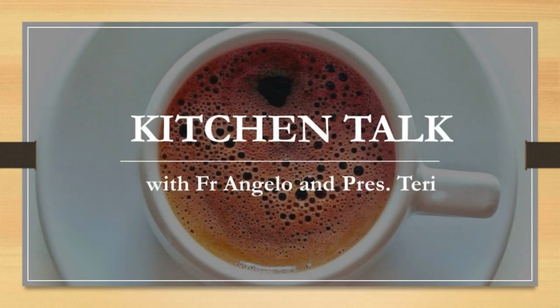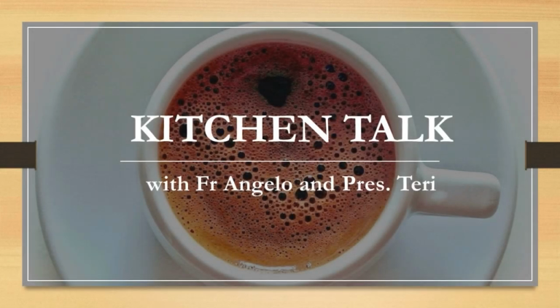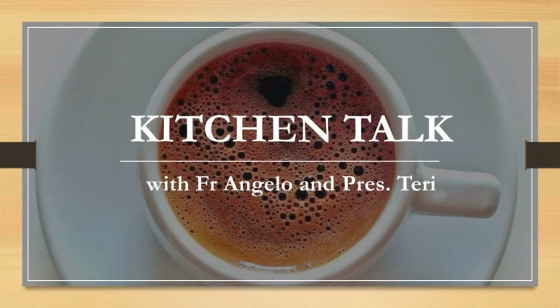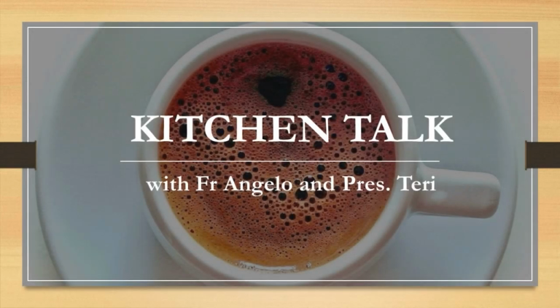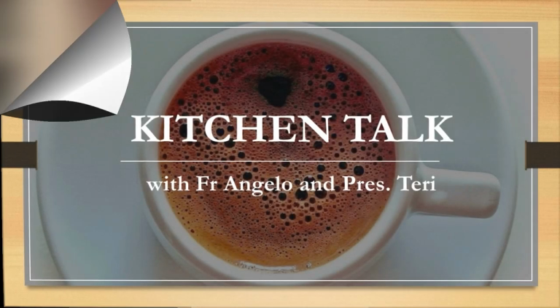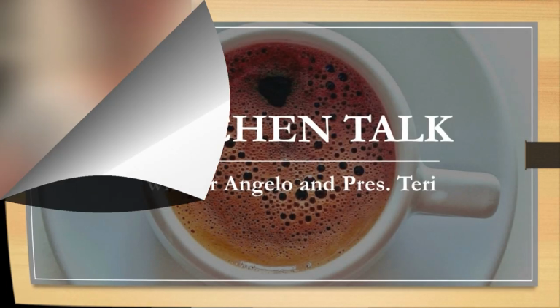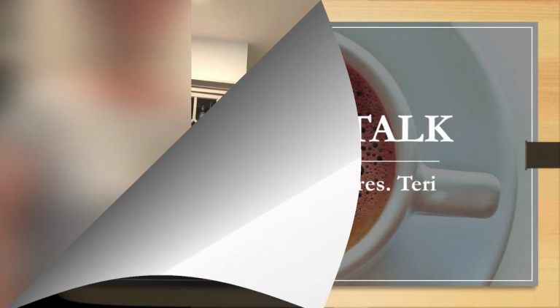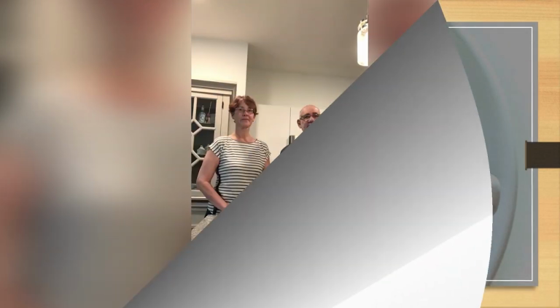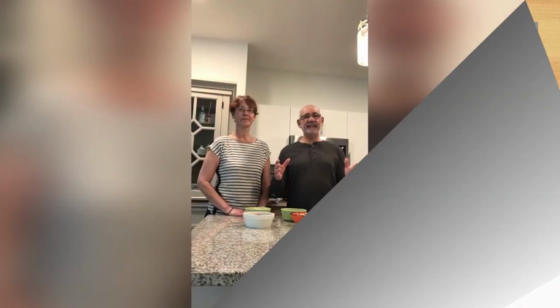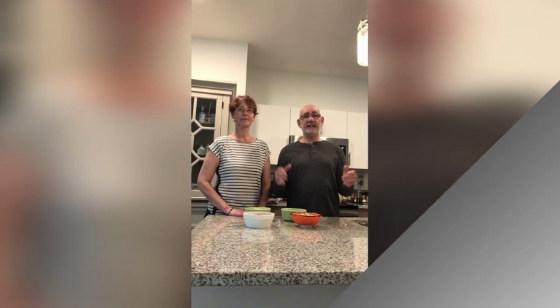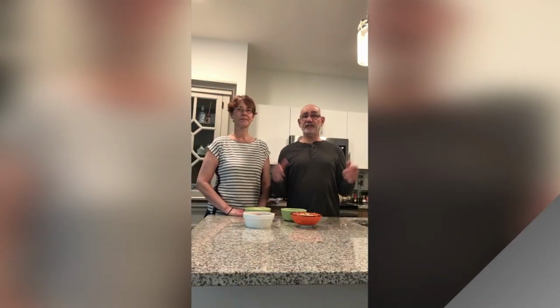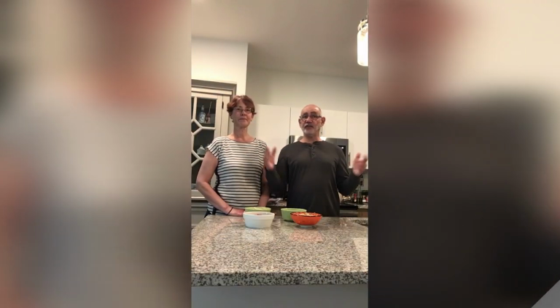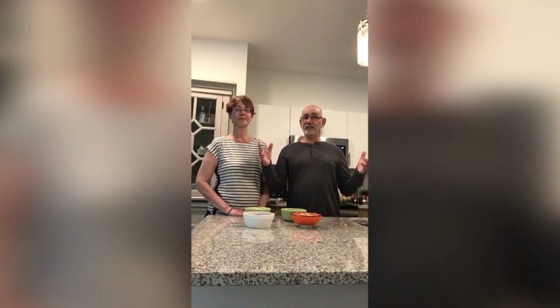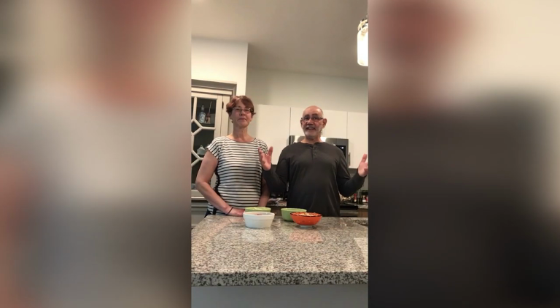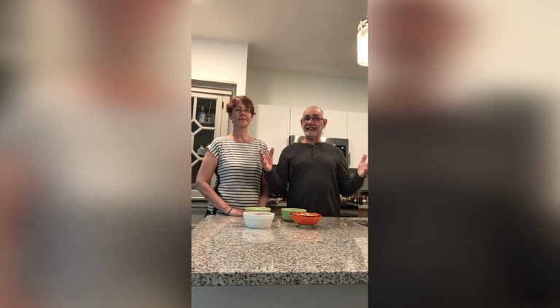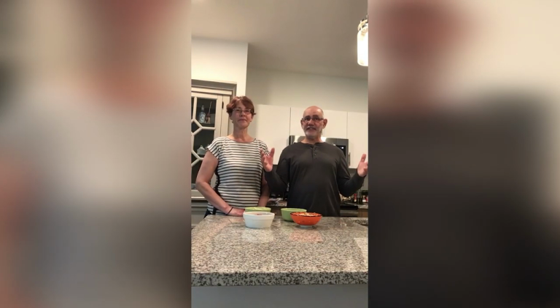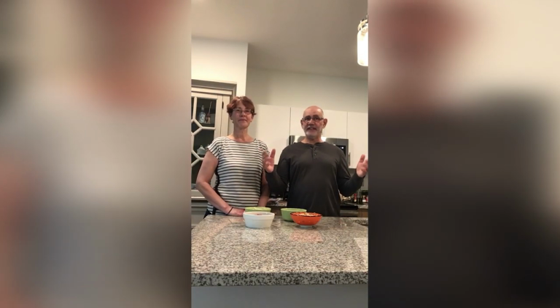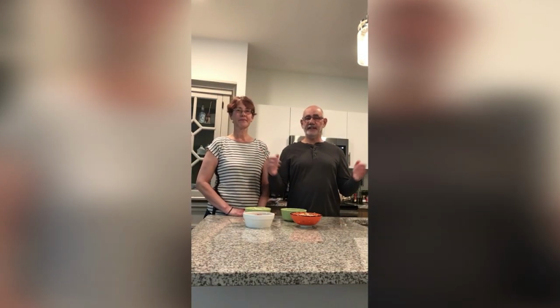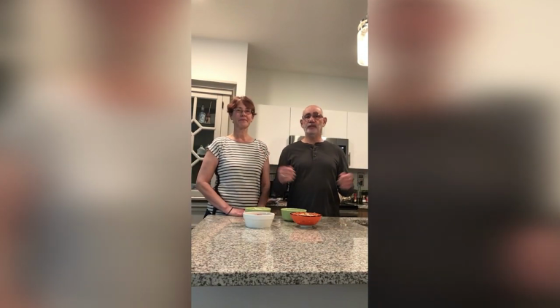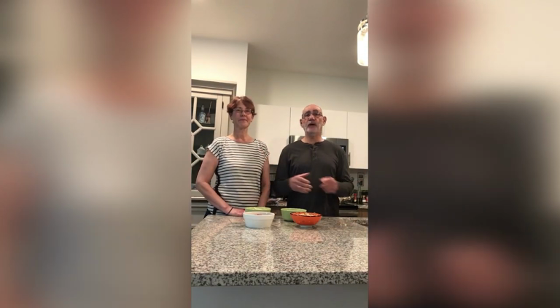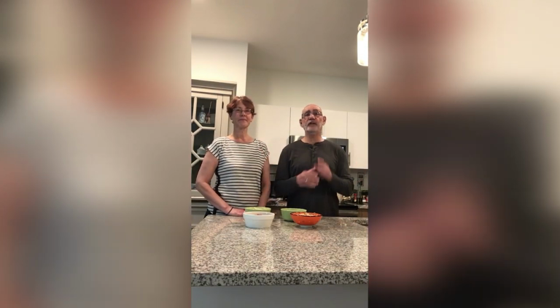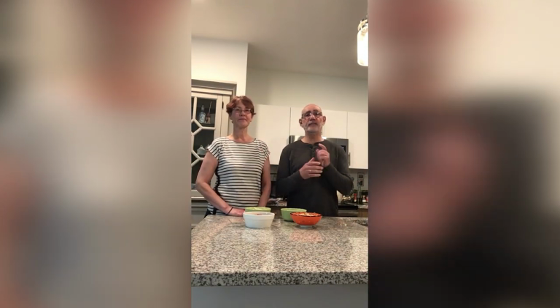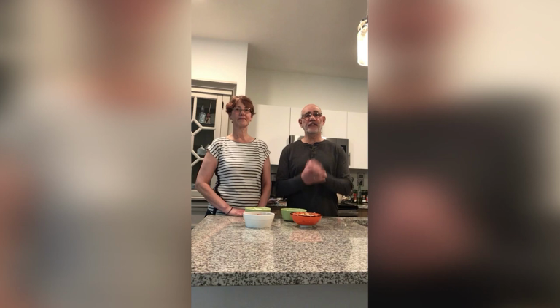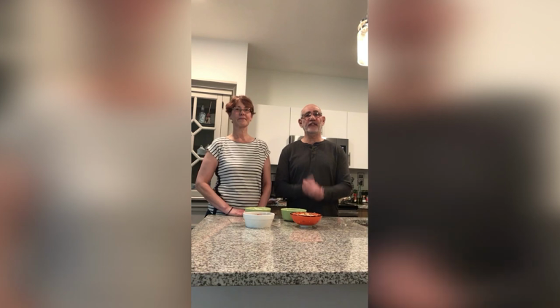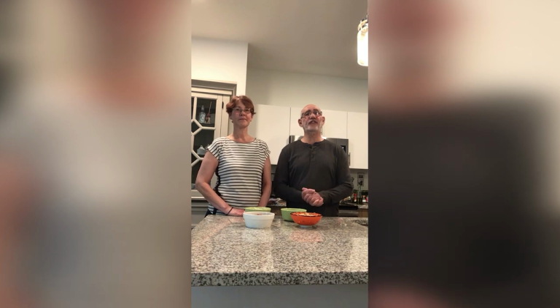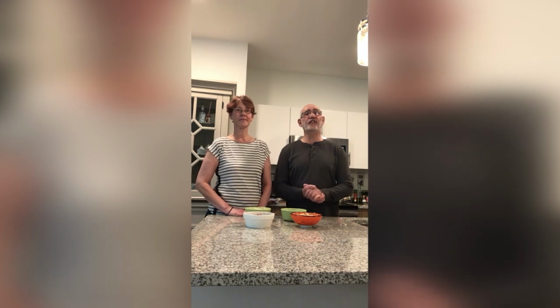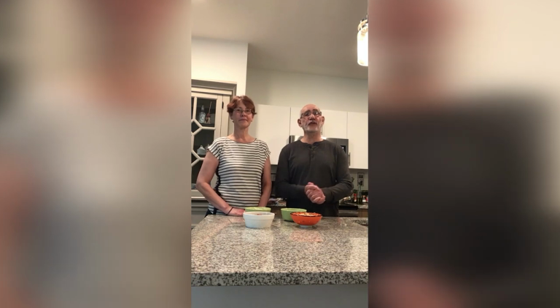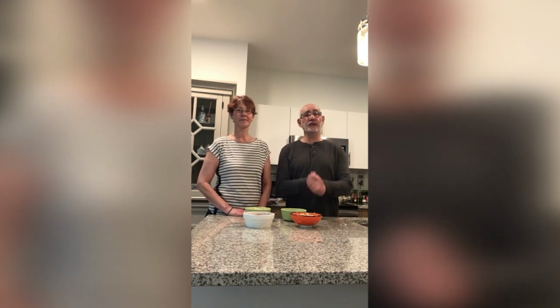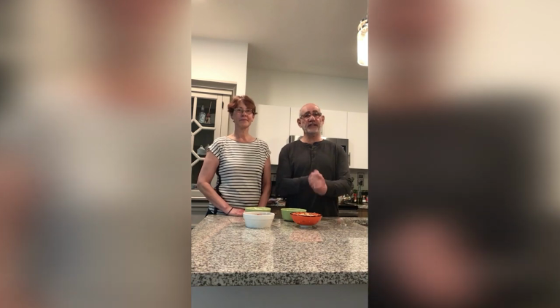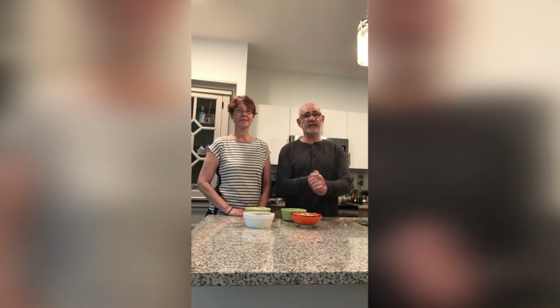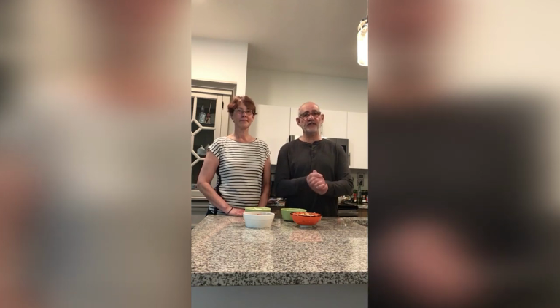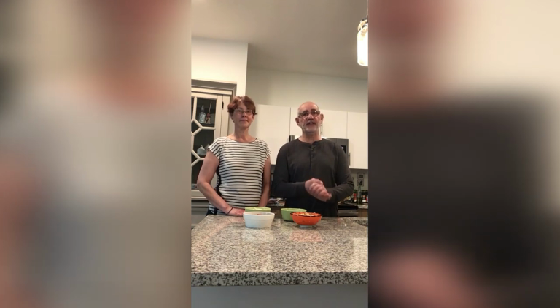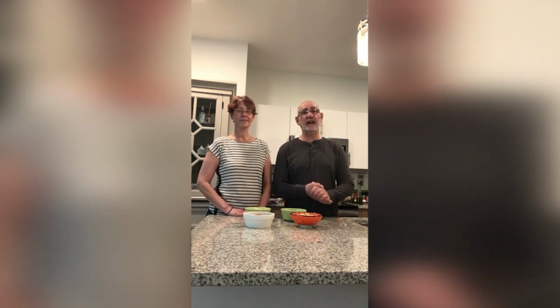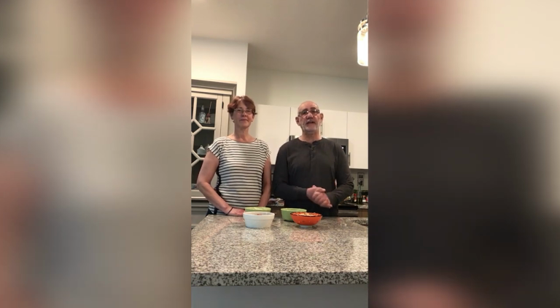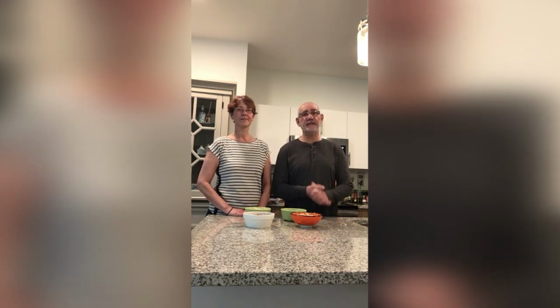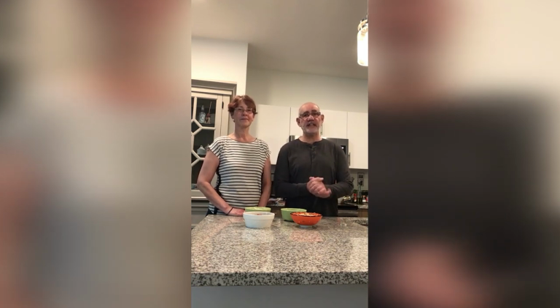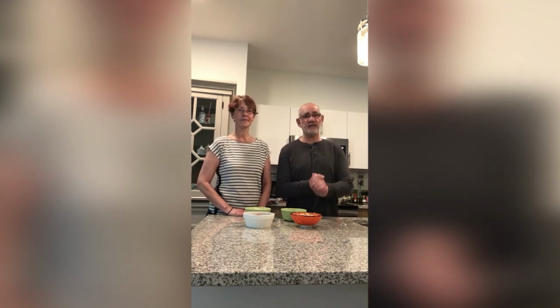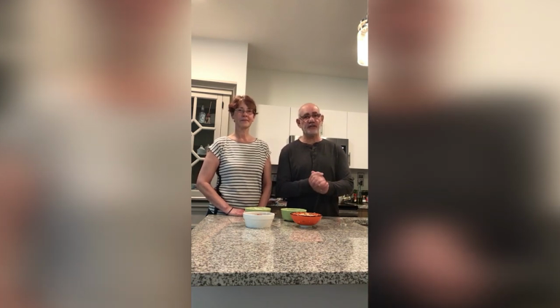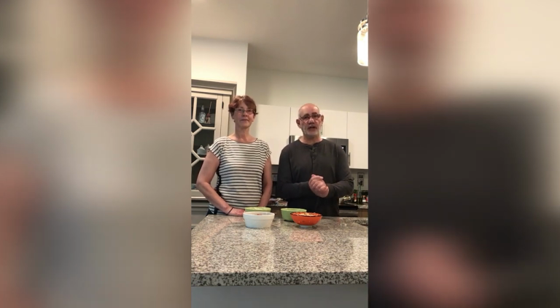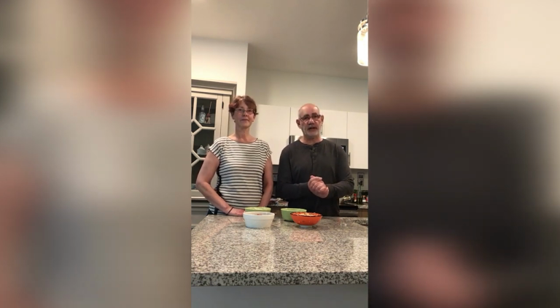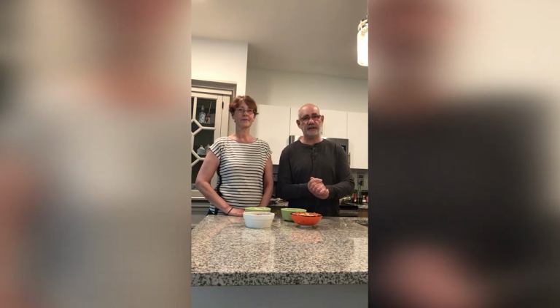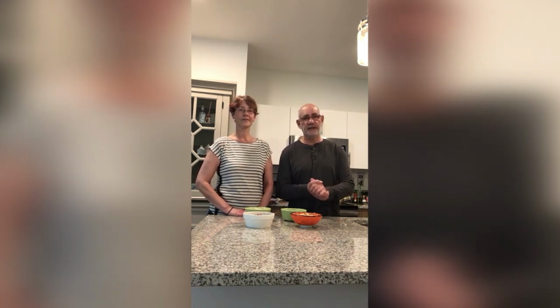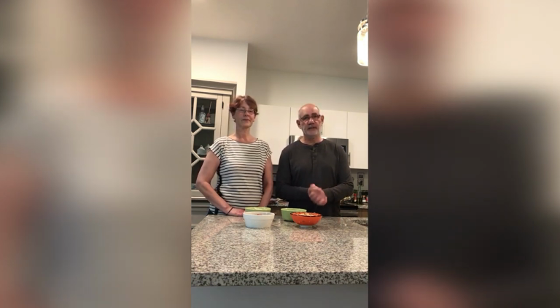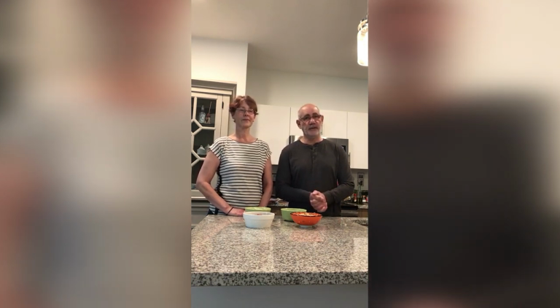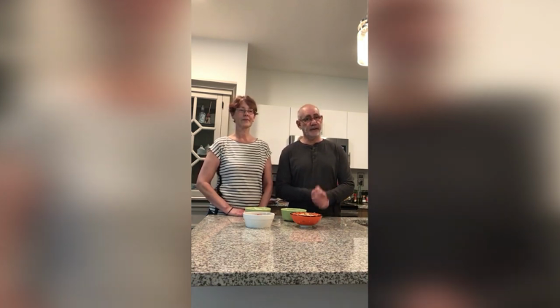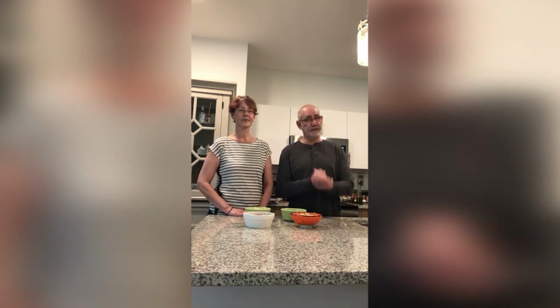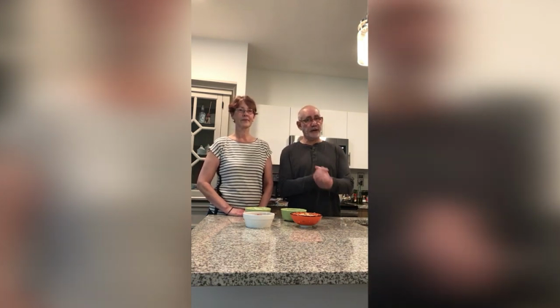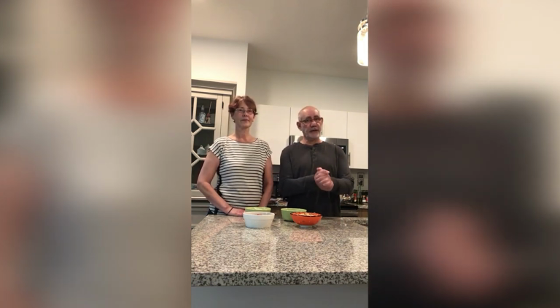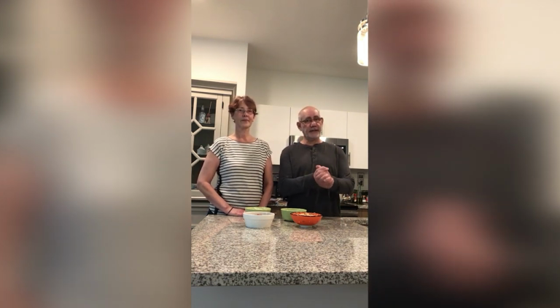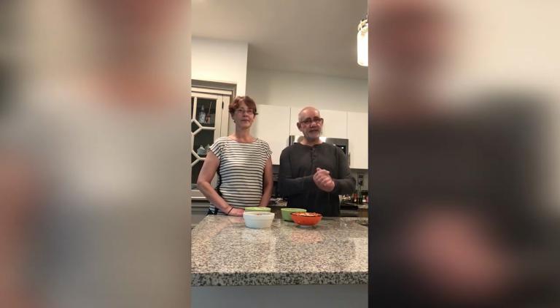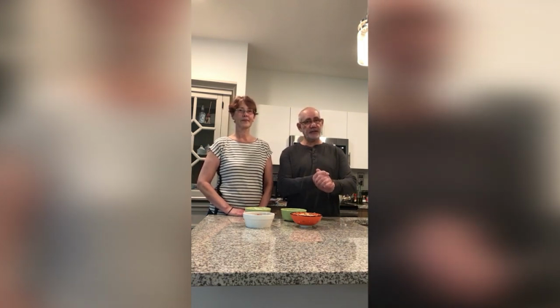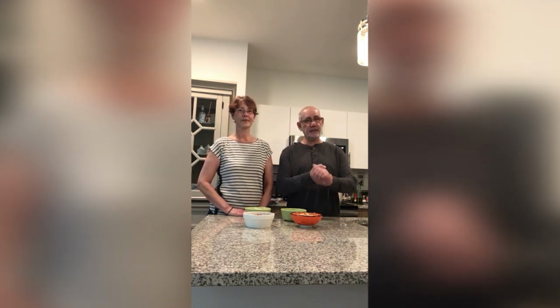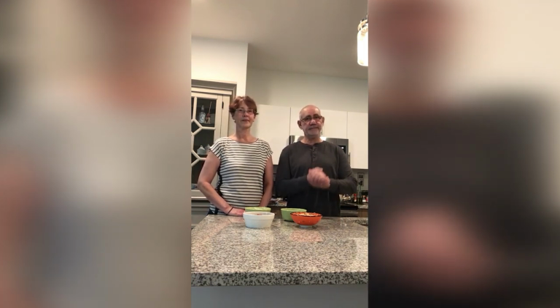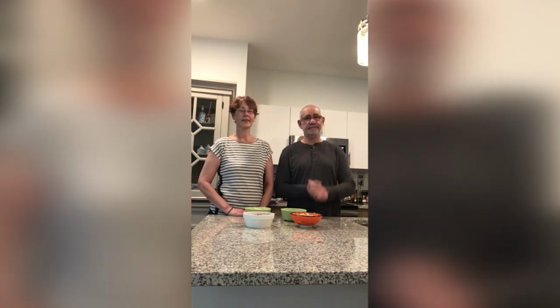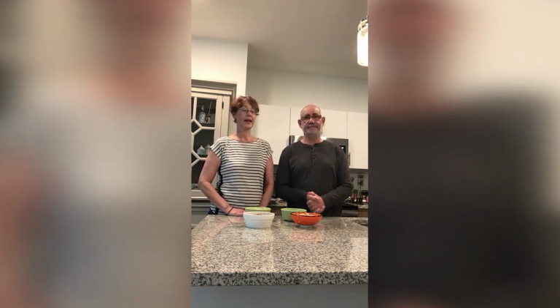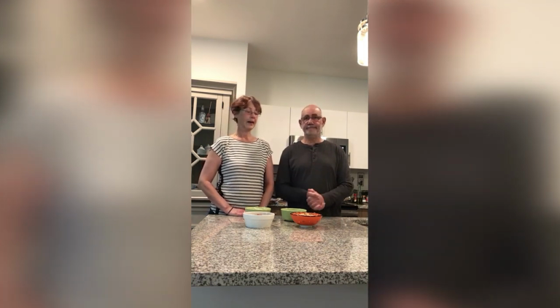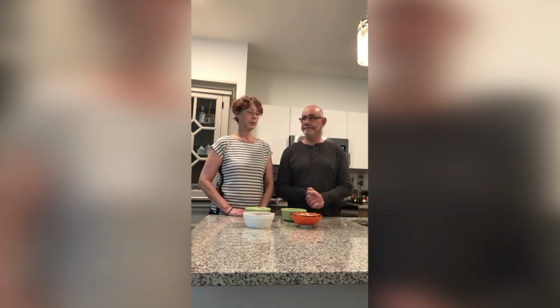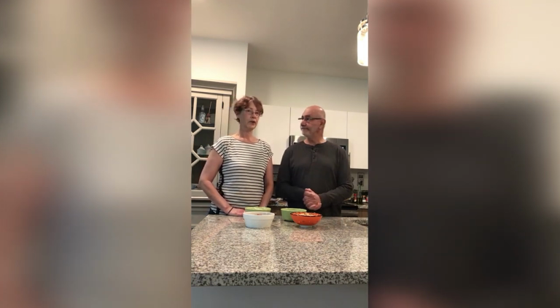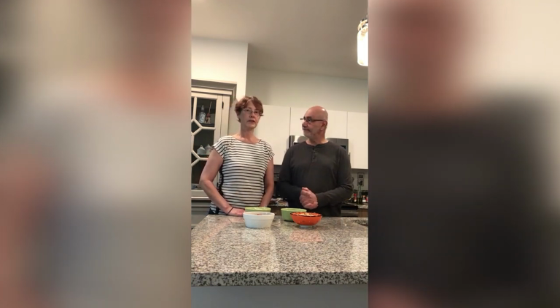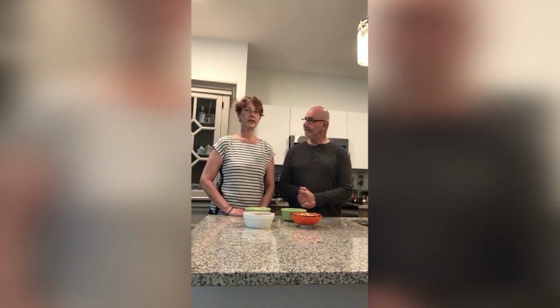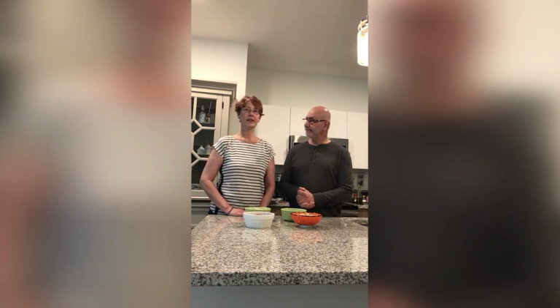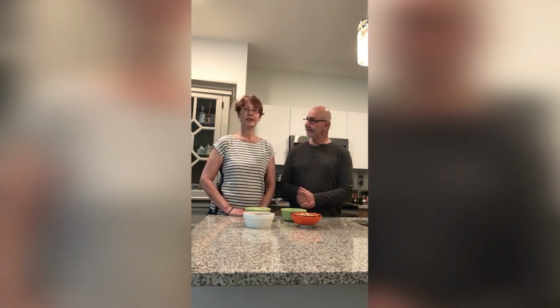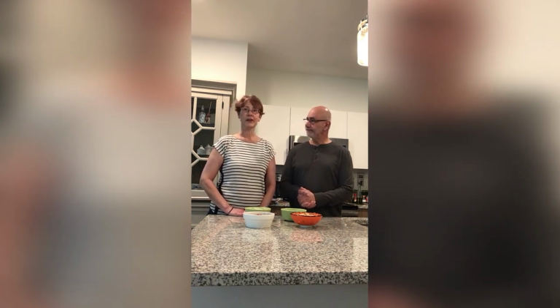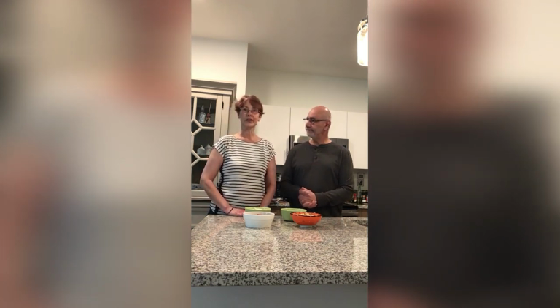Hi everybody, Christos Anesti. Welcome to this third edition of Kitchen Talk with Father Angelo and Christy Taylor Terry.